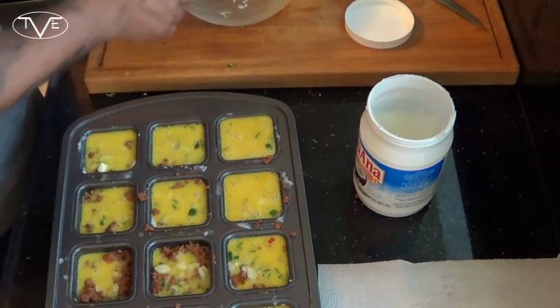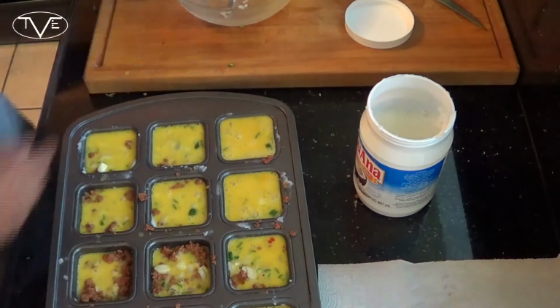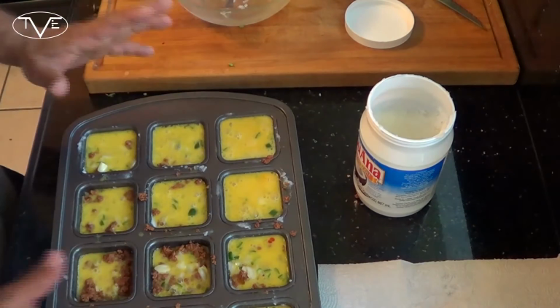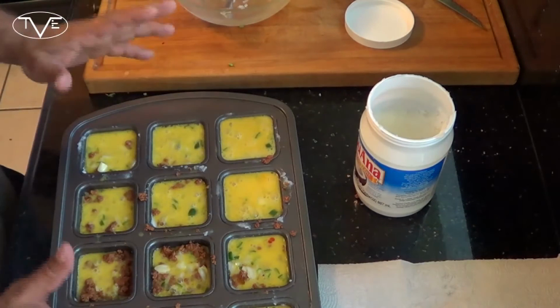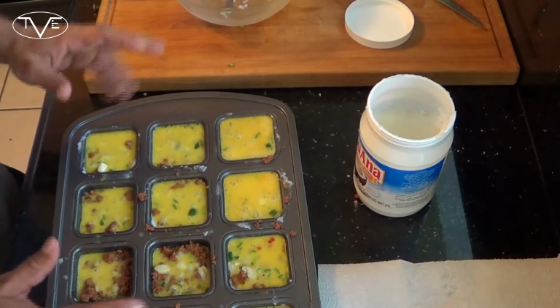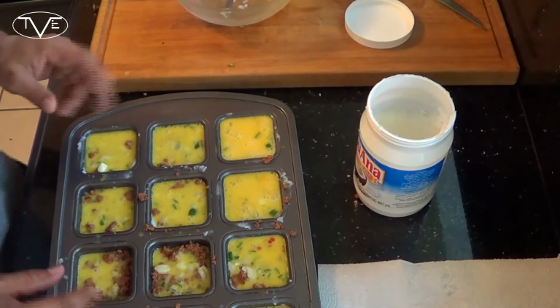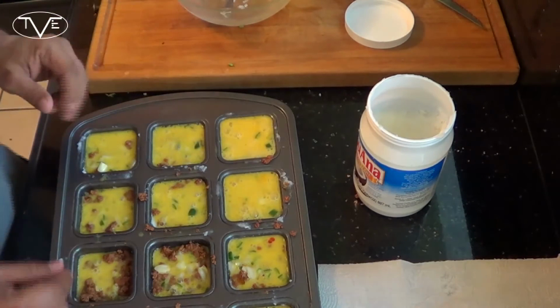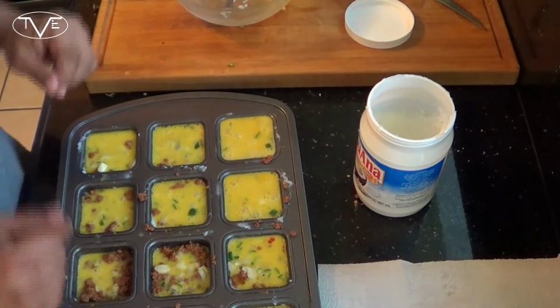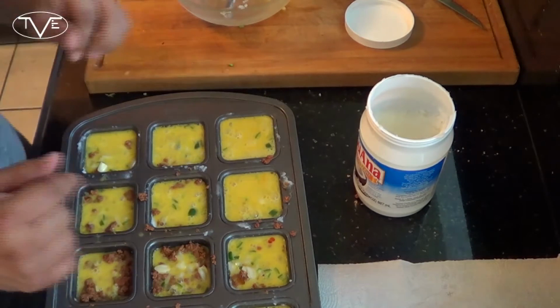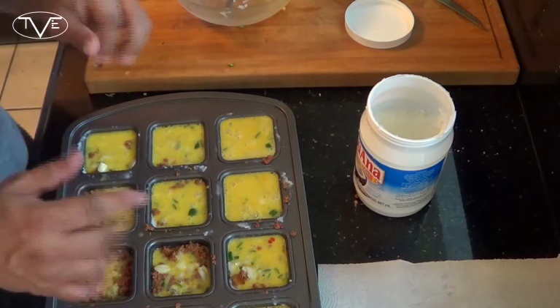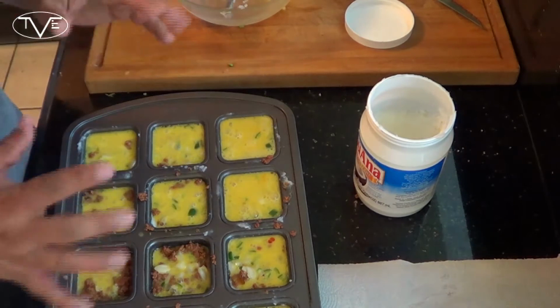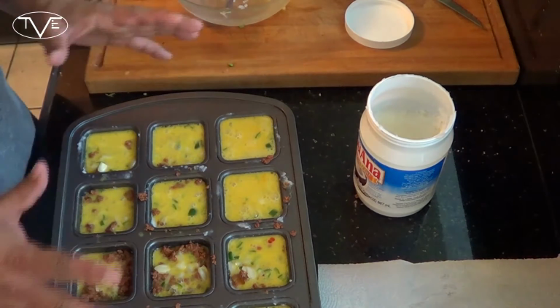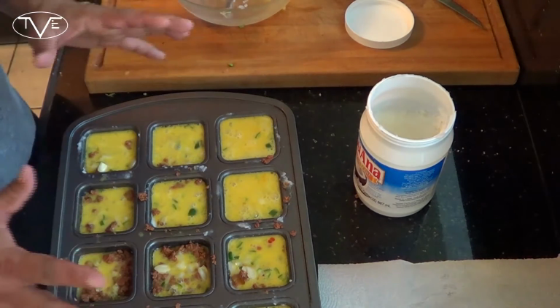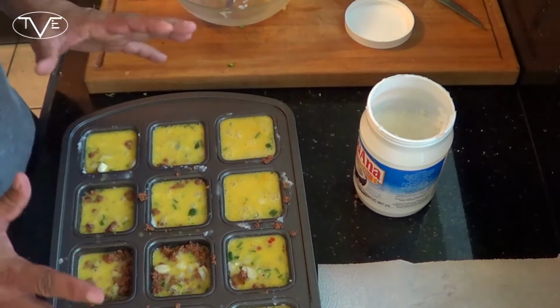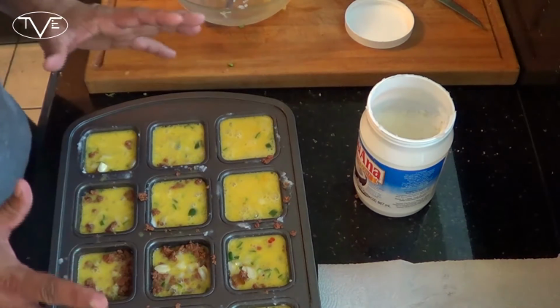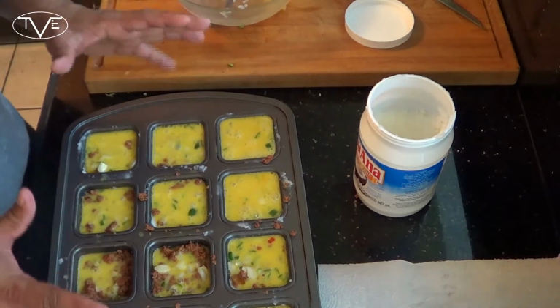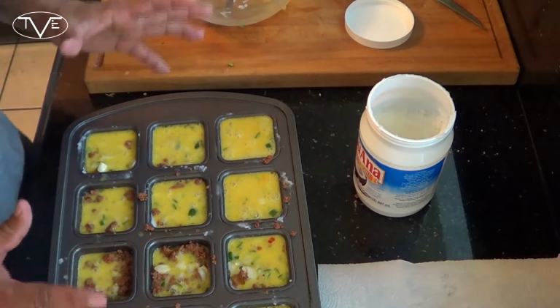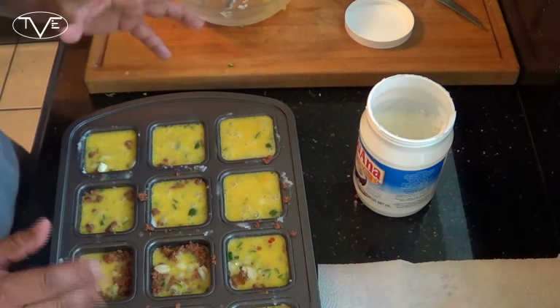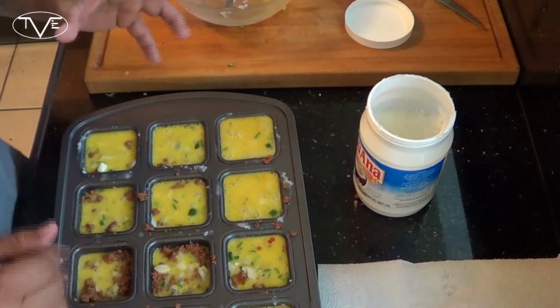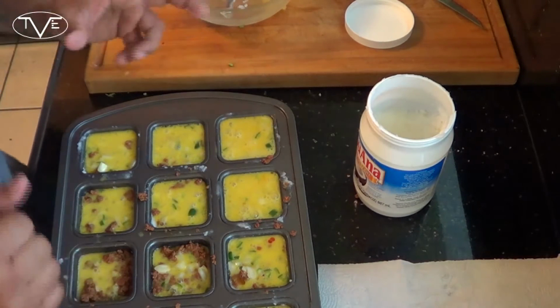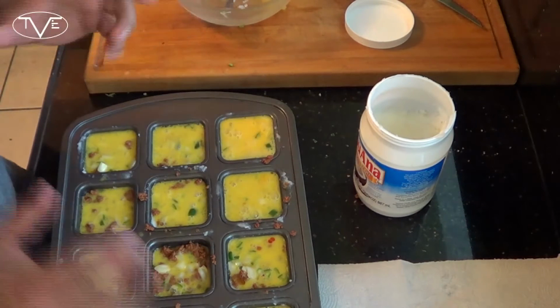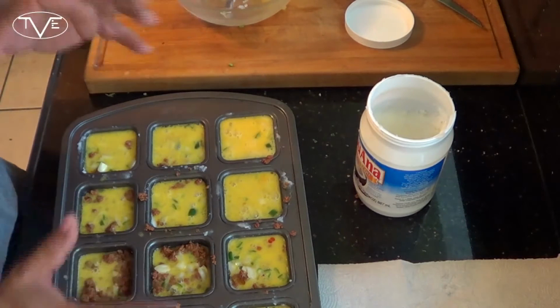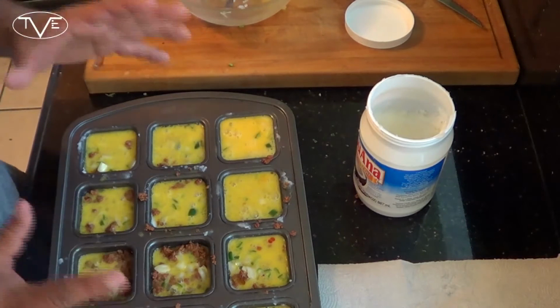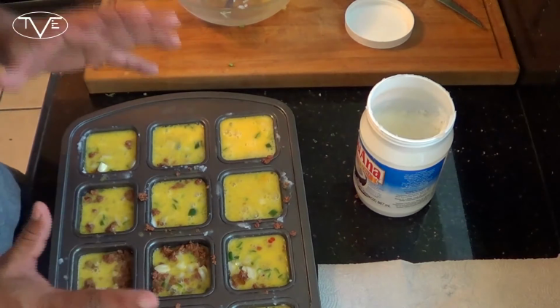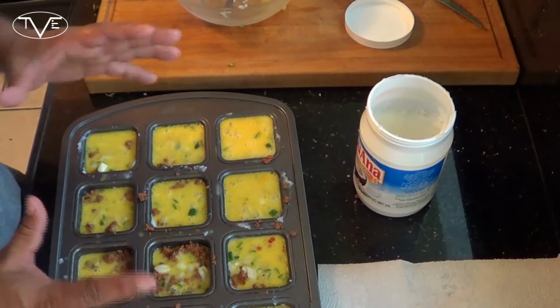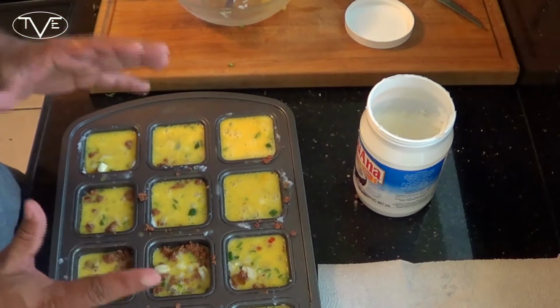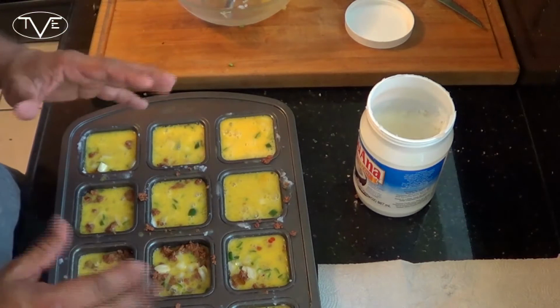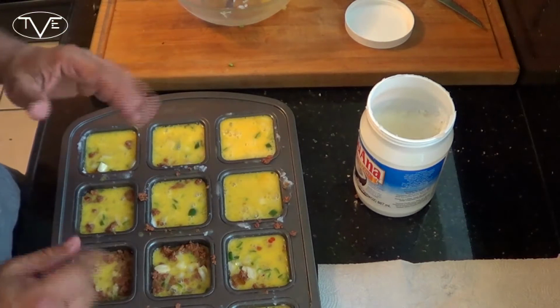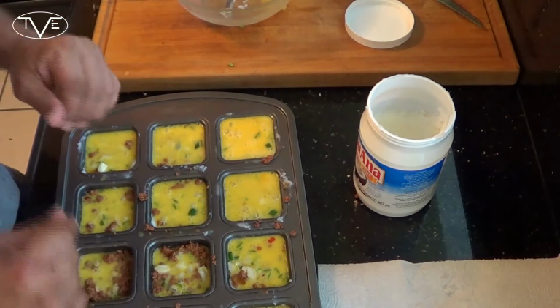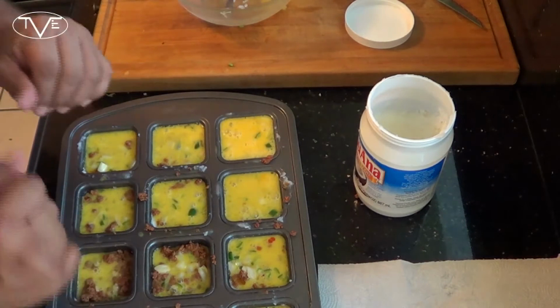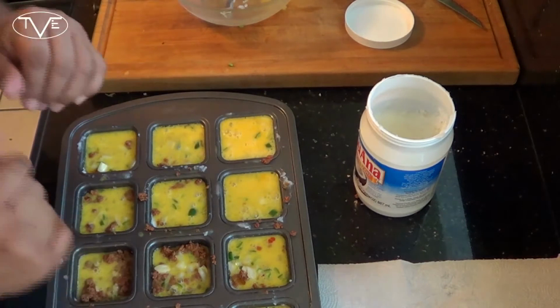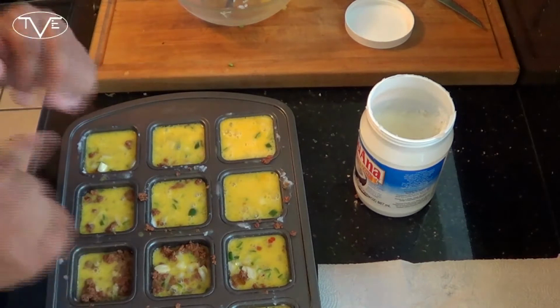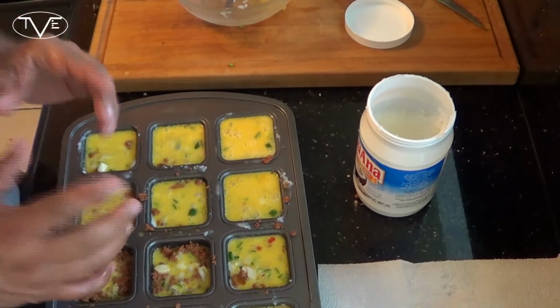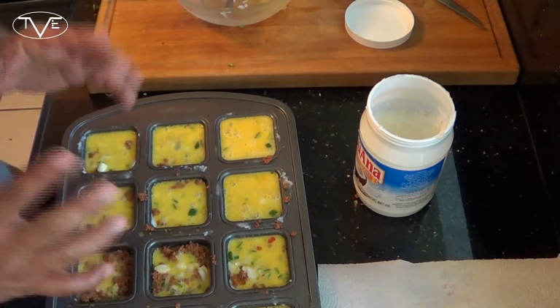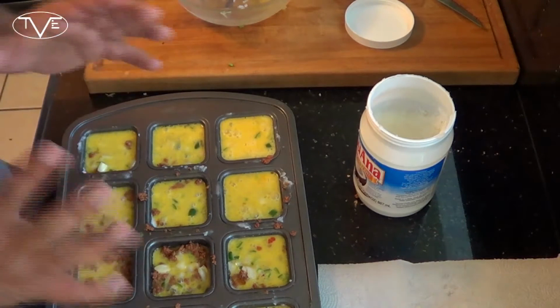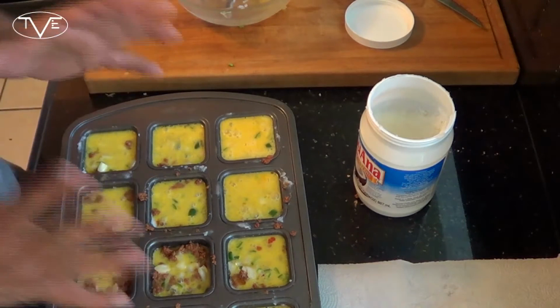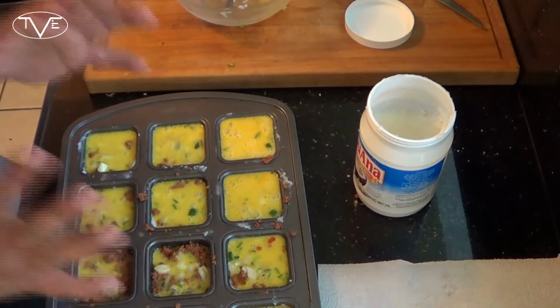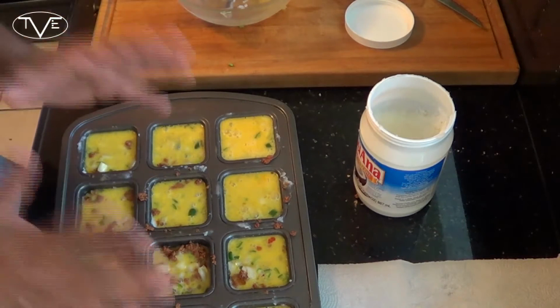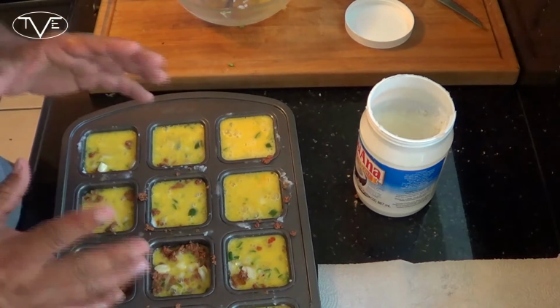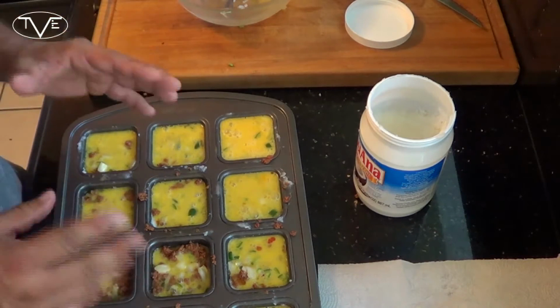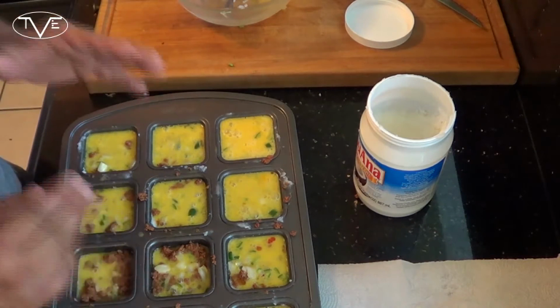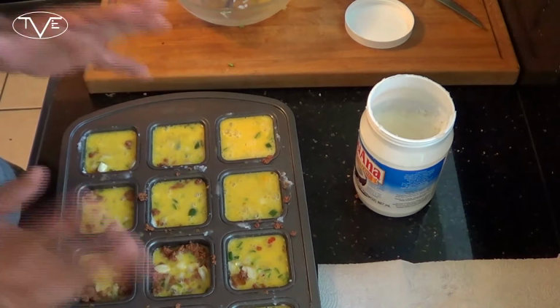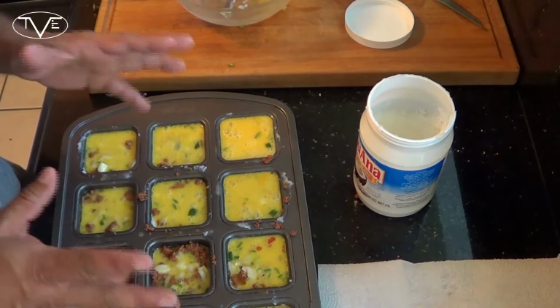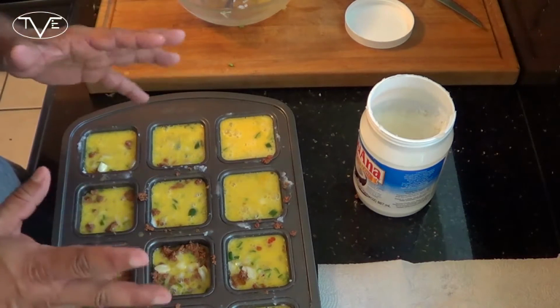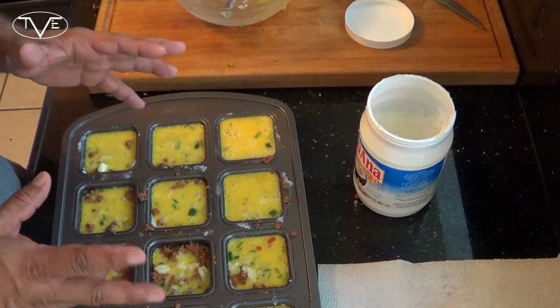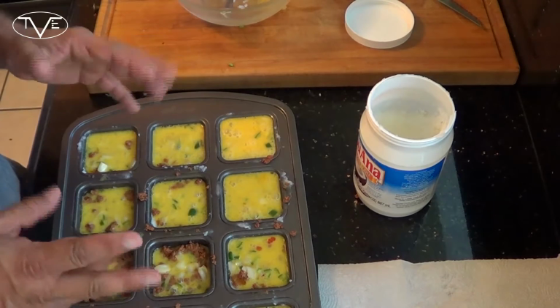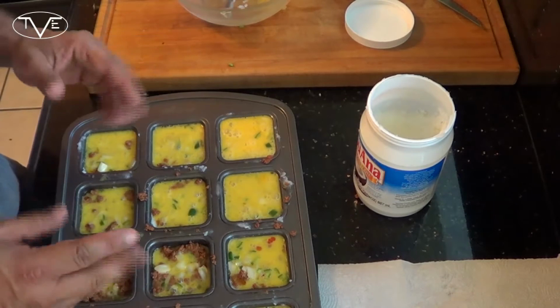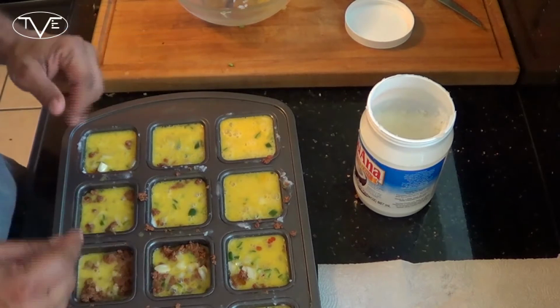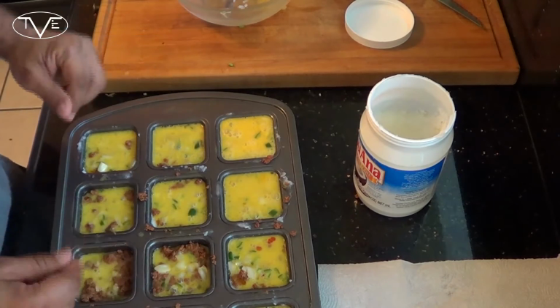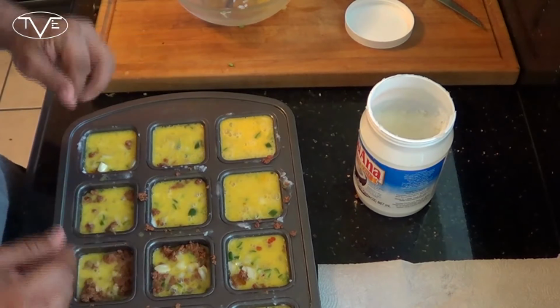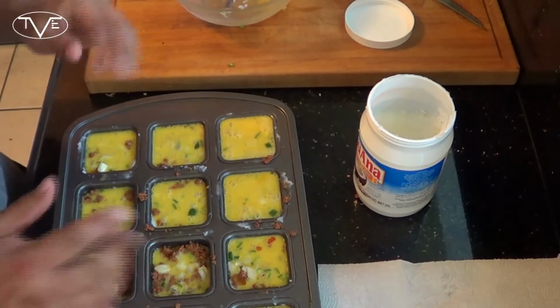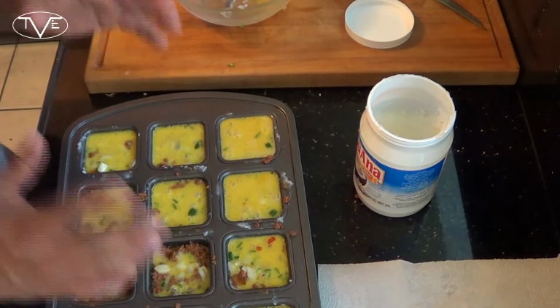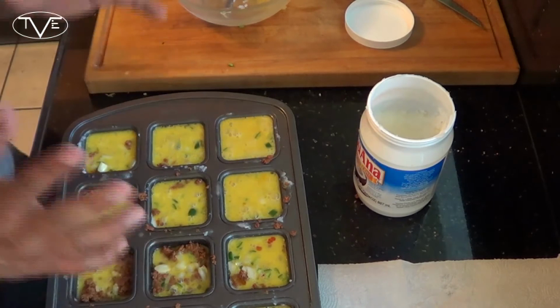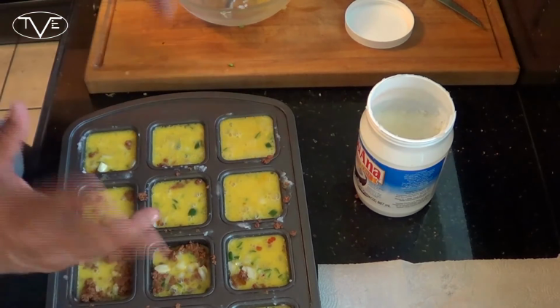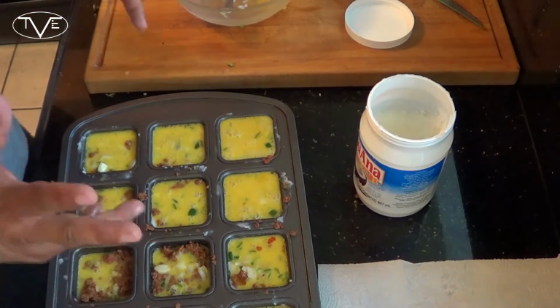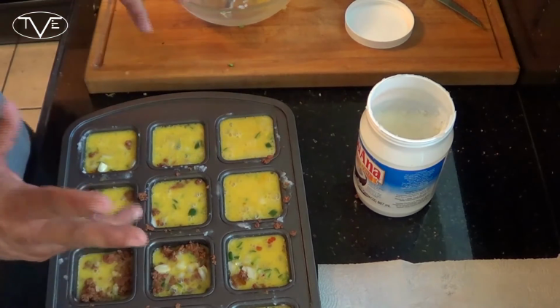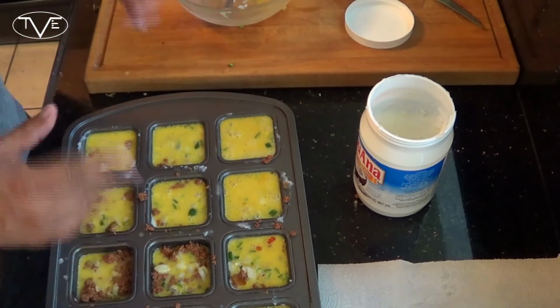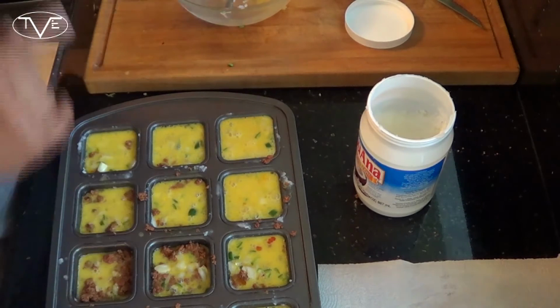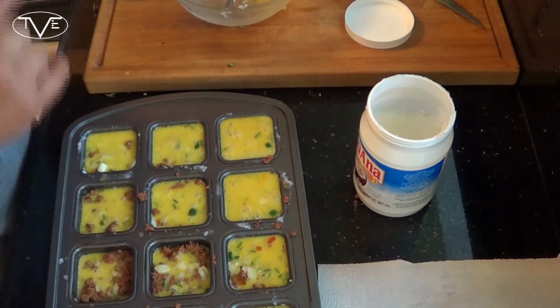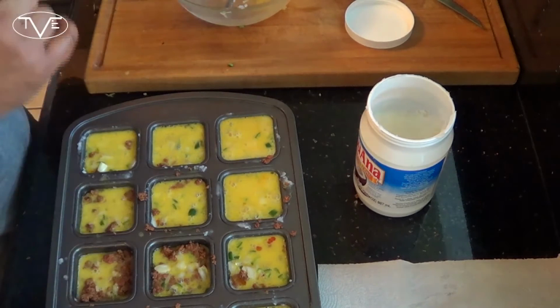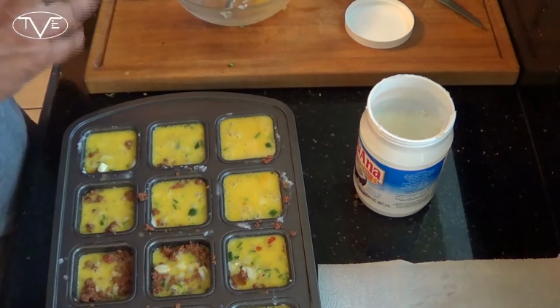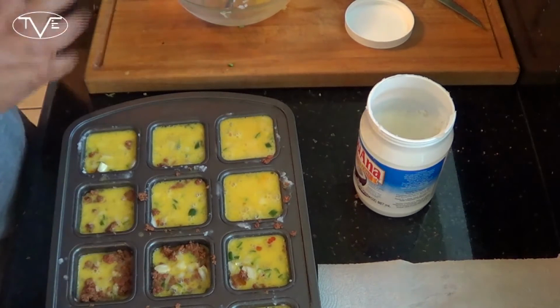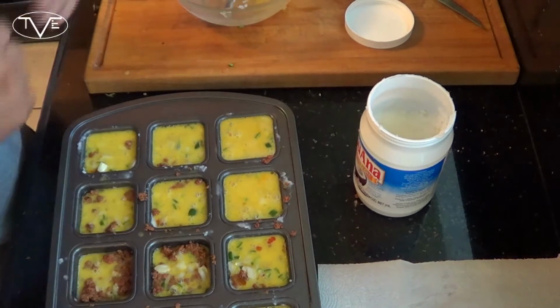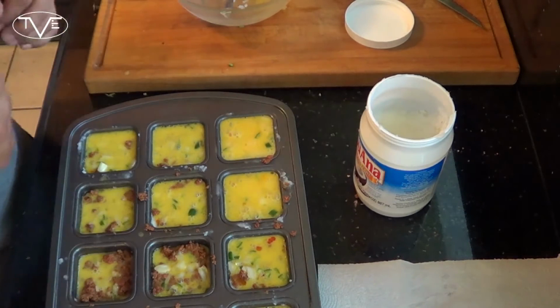I'm going to go ahead and throw this in the oven for about 15 minutes until that egg is cooked all the way through, and we'll come back when these are done.